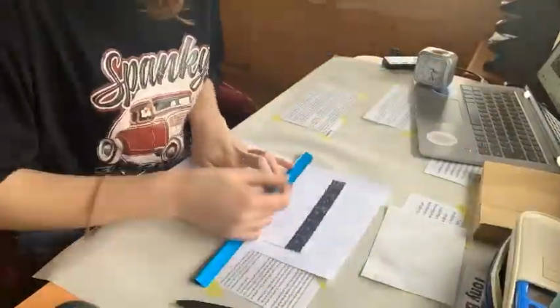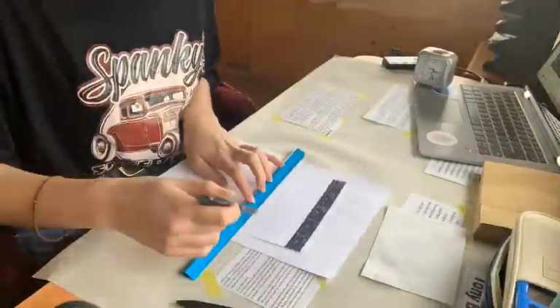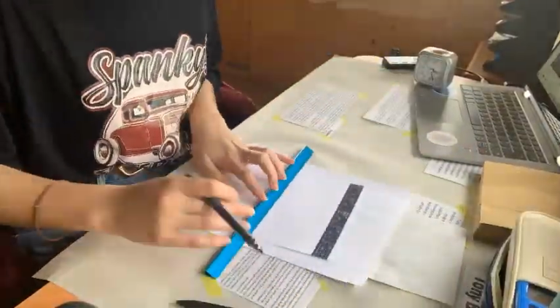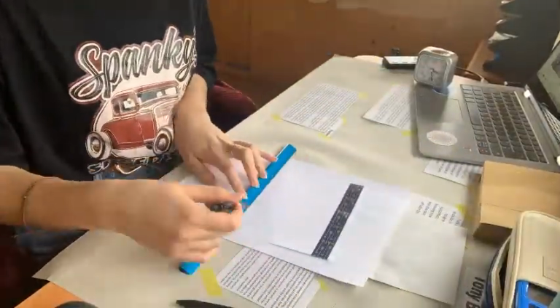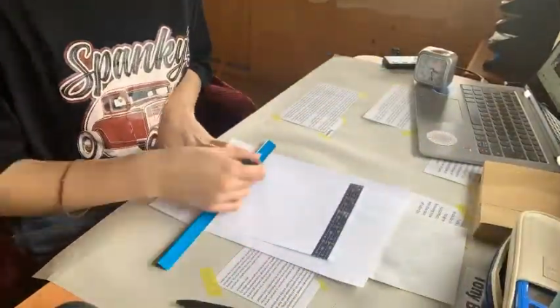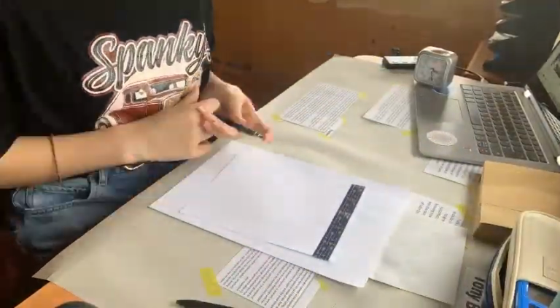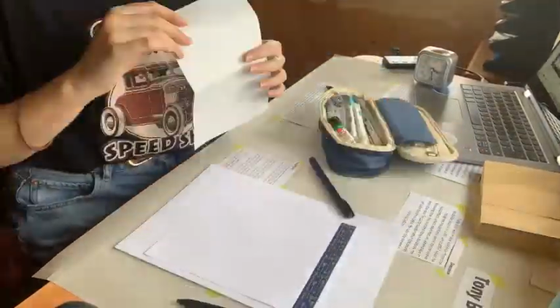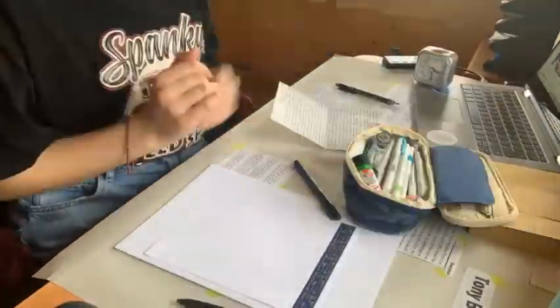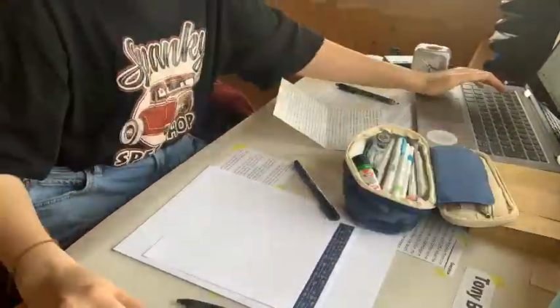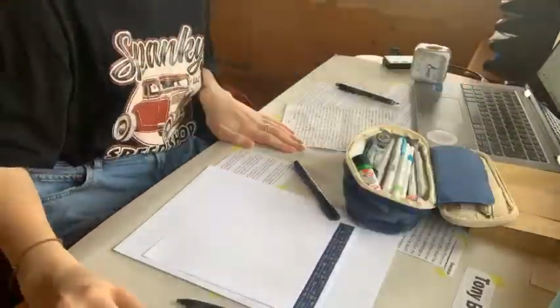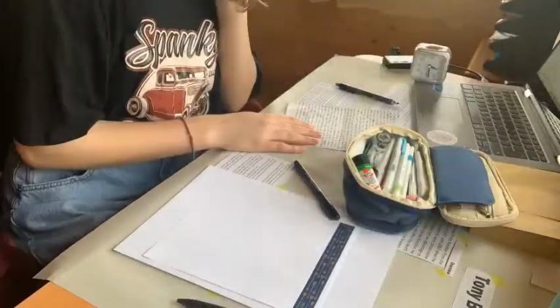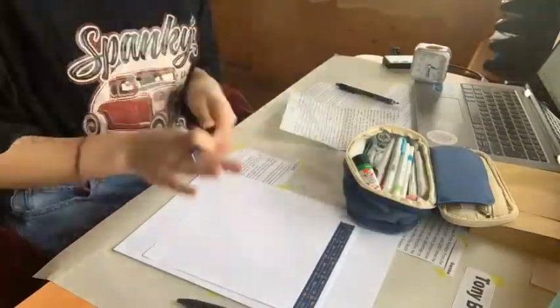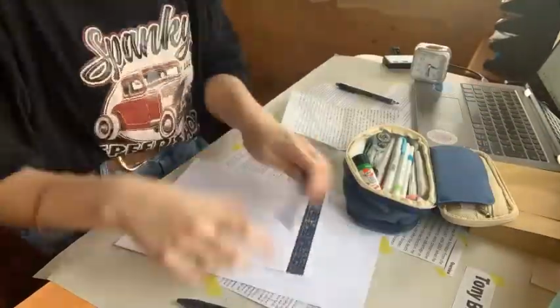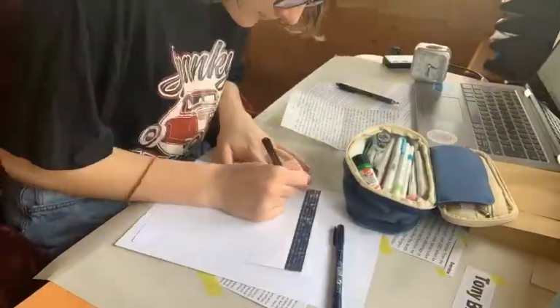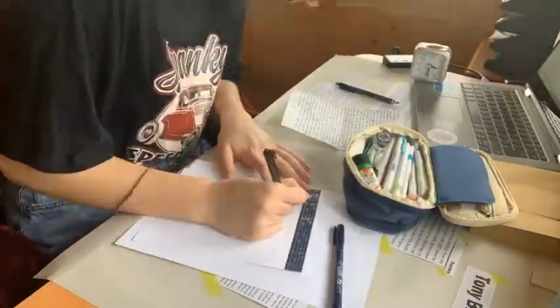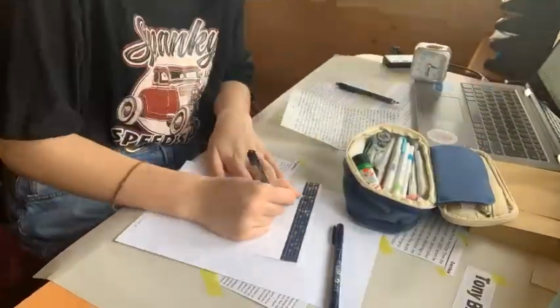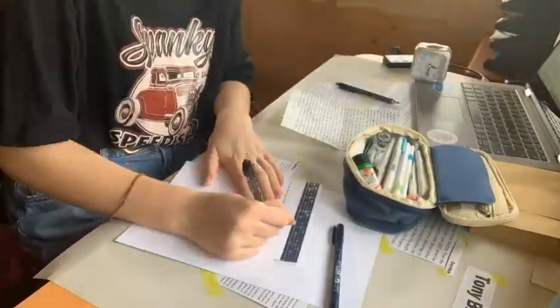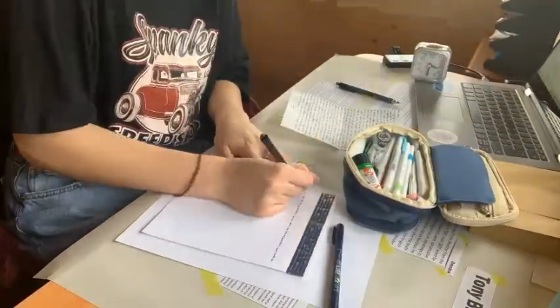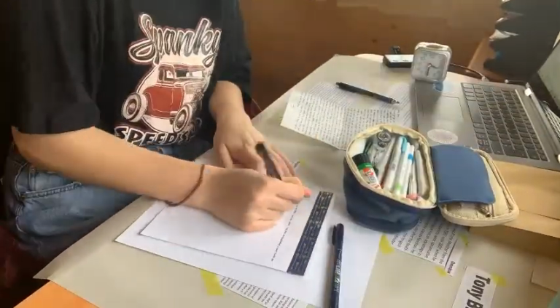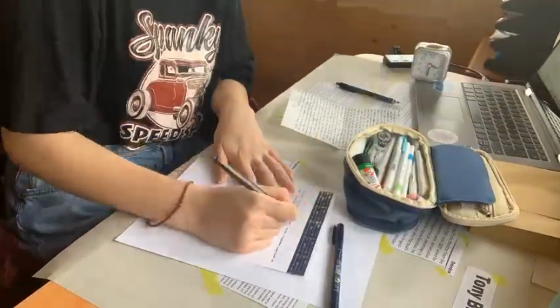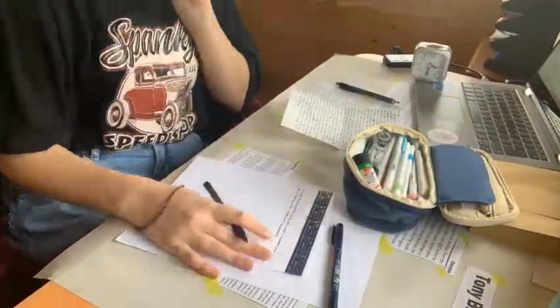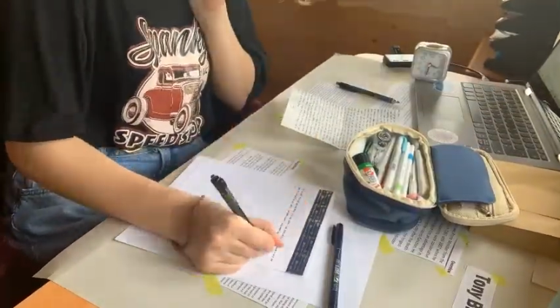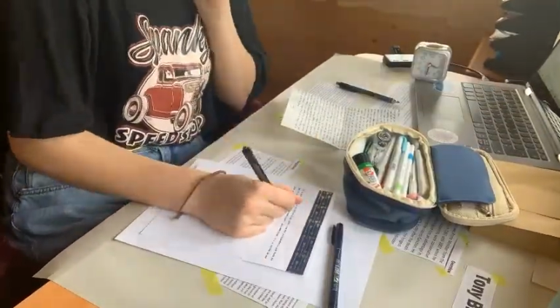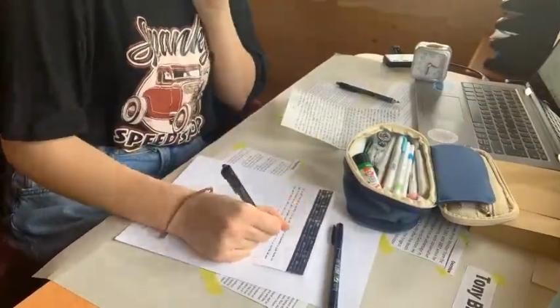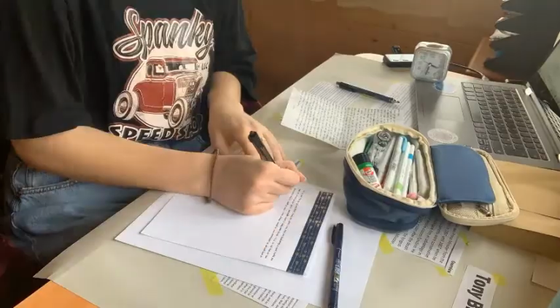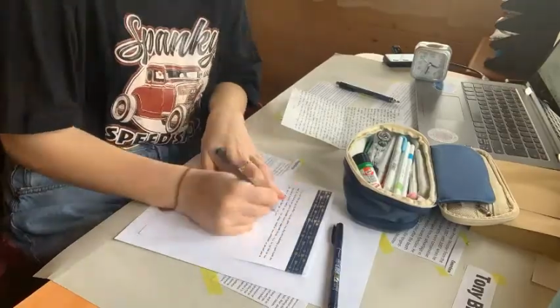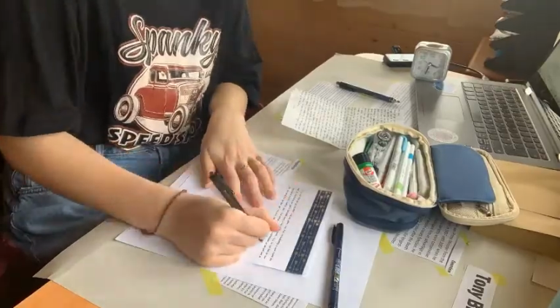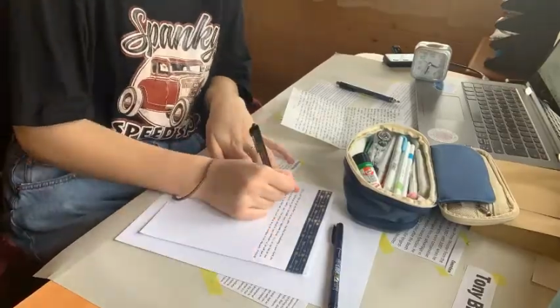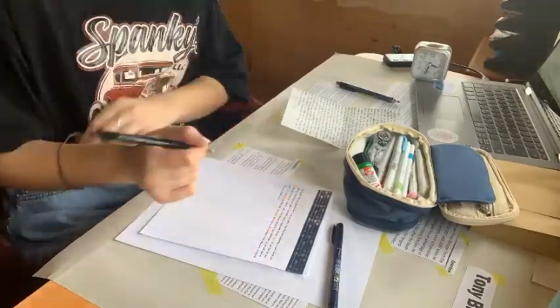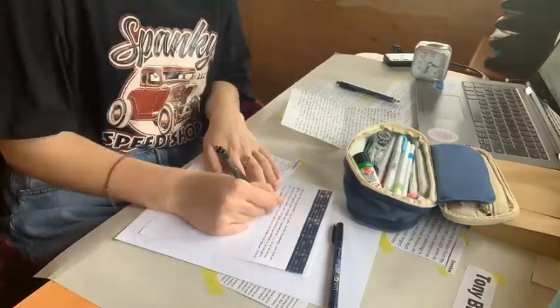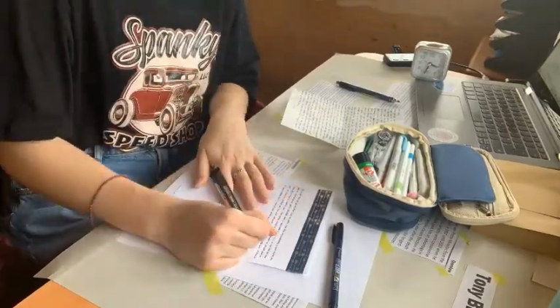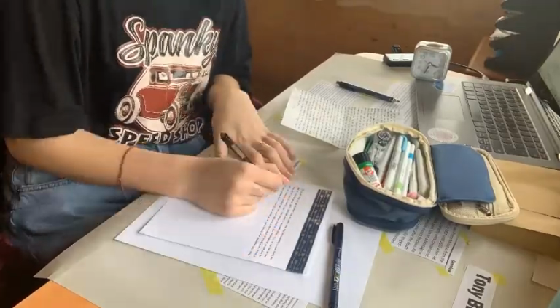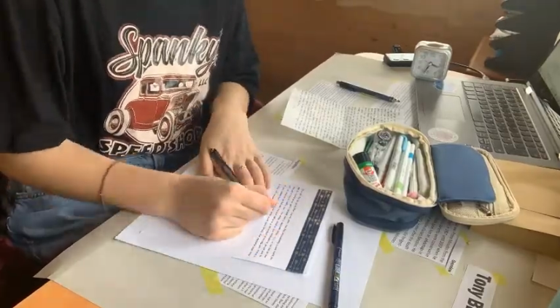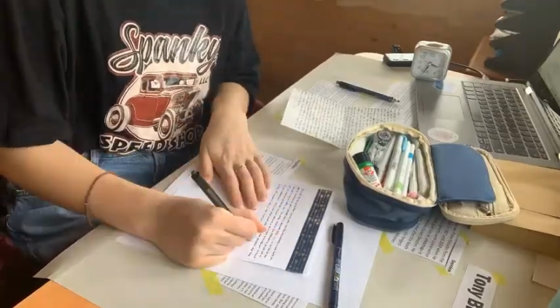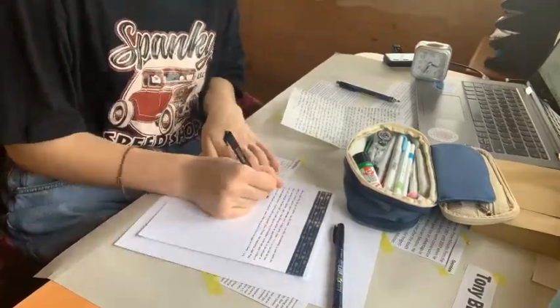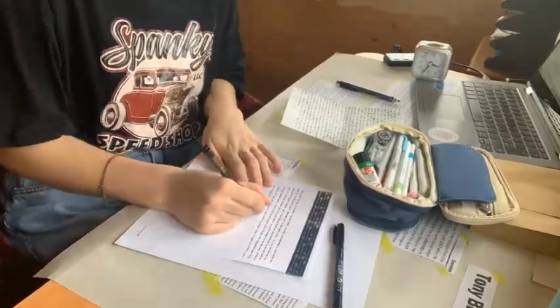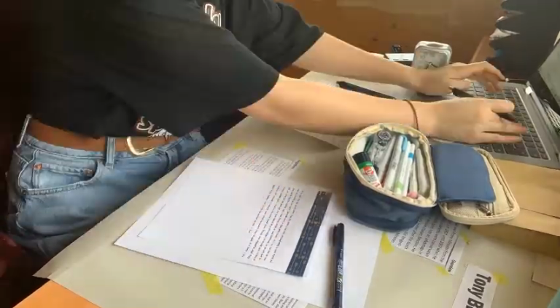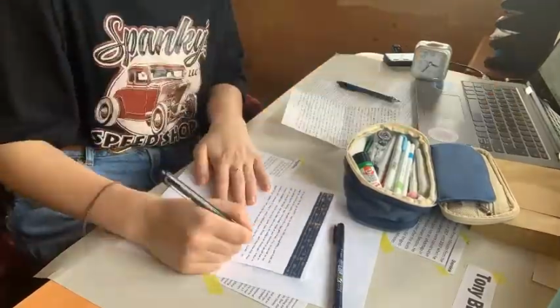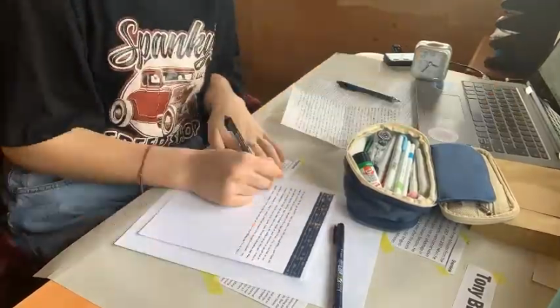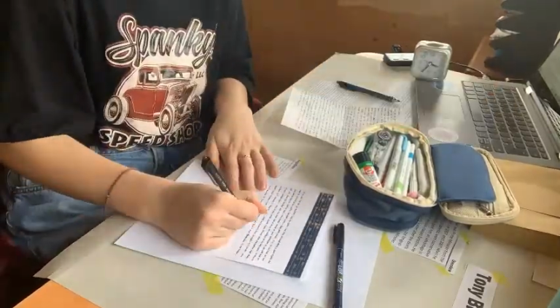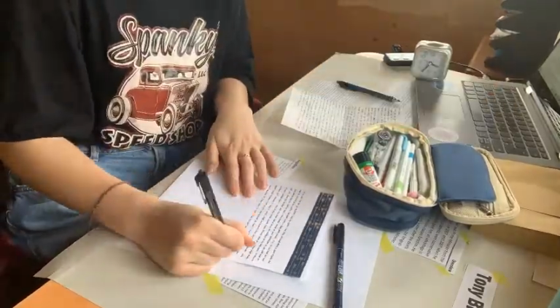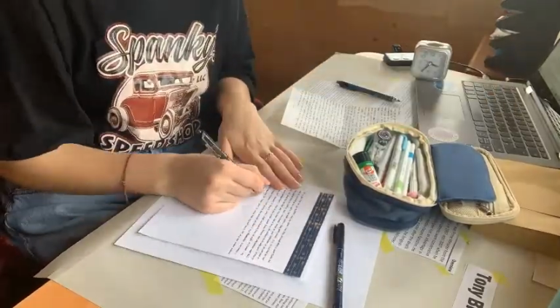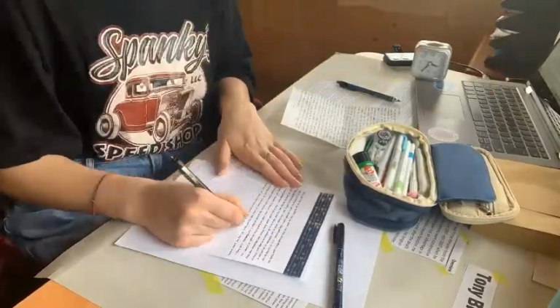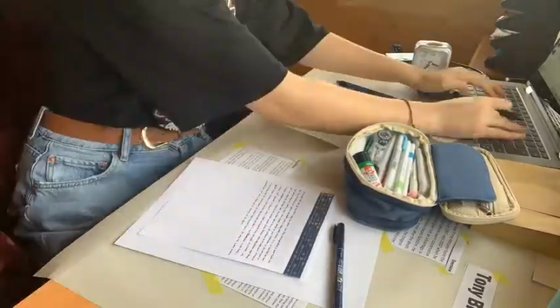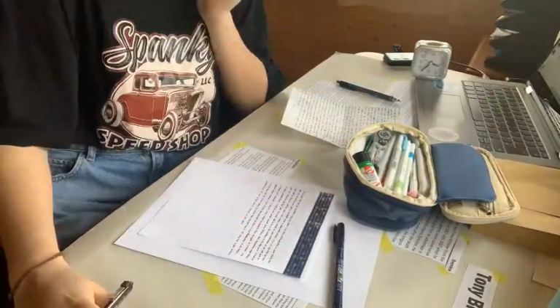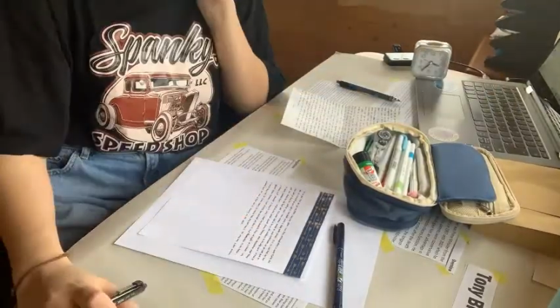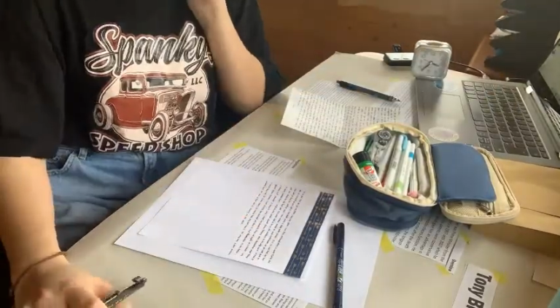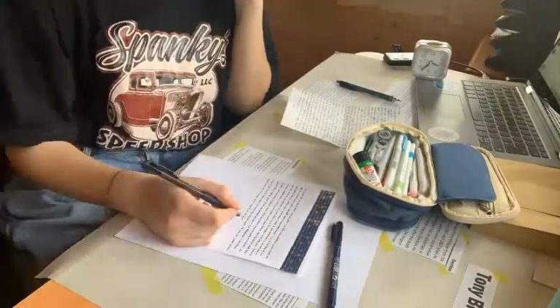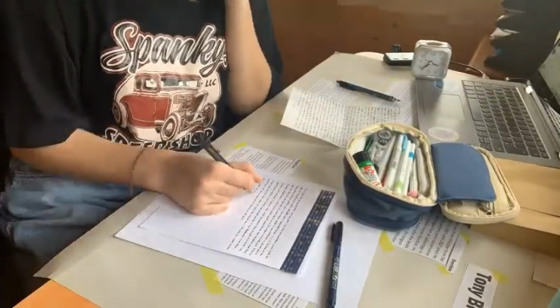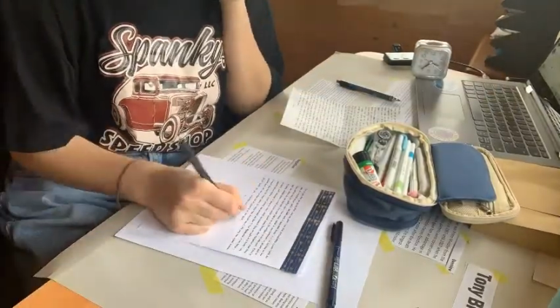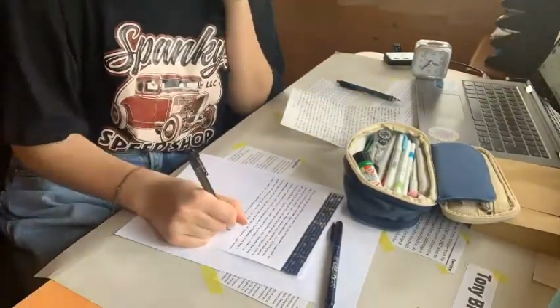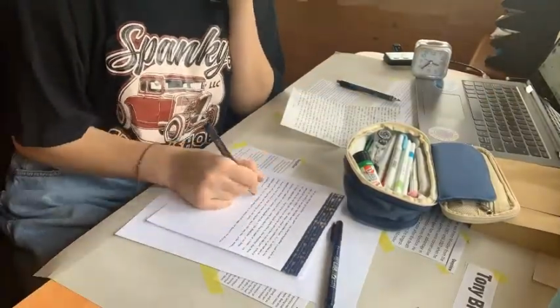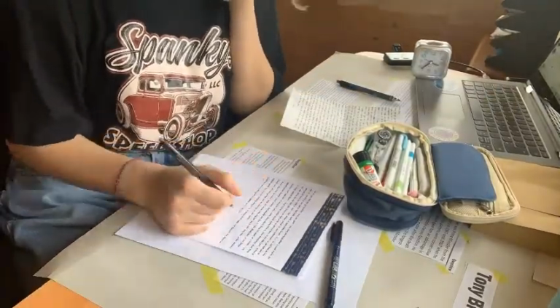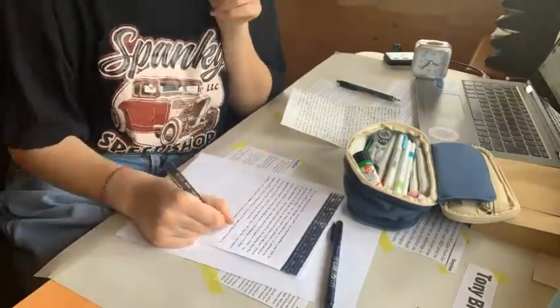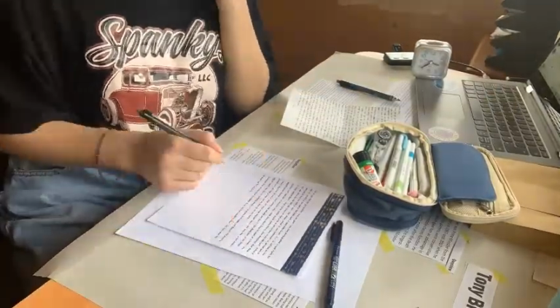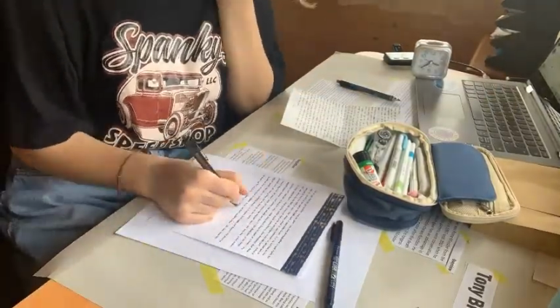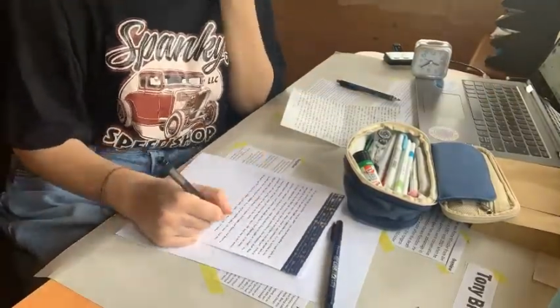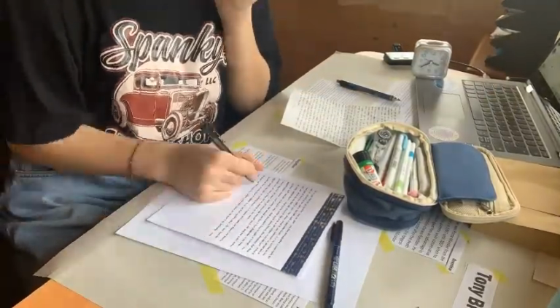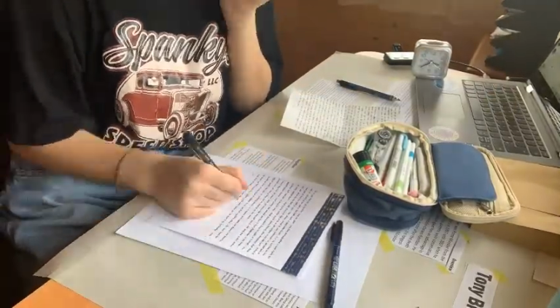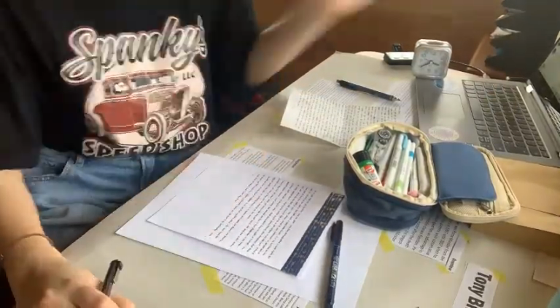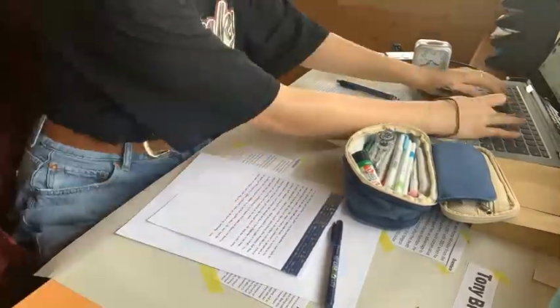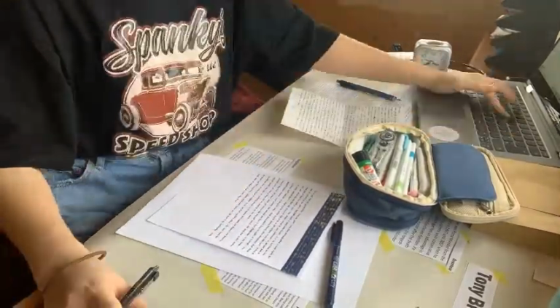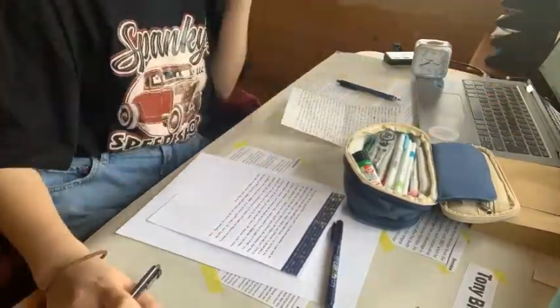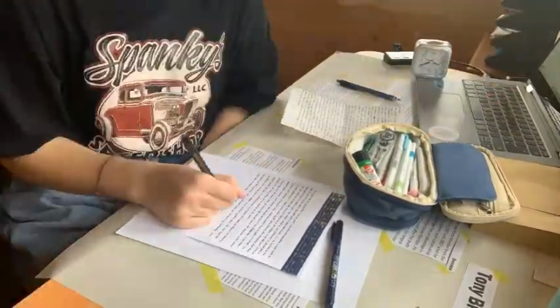Sunday afternoon I decided to just take a break from the project, so I wrote a quick little letter to my pen pal.